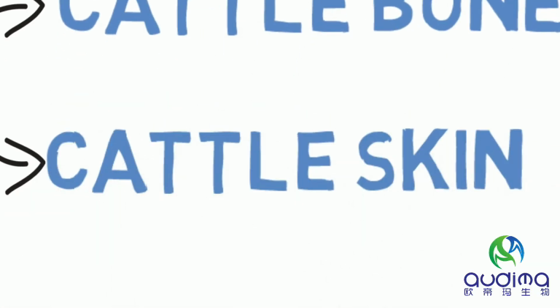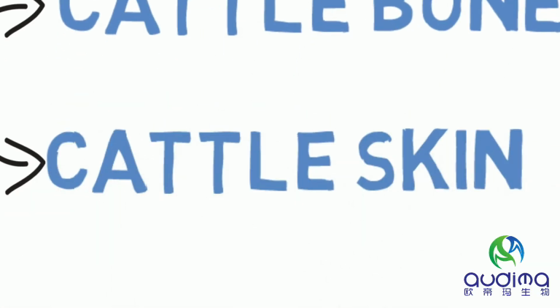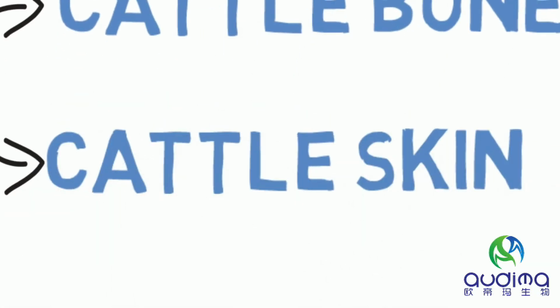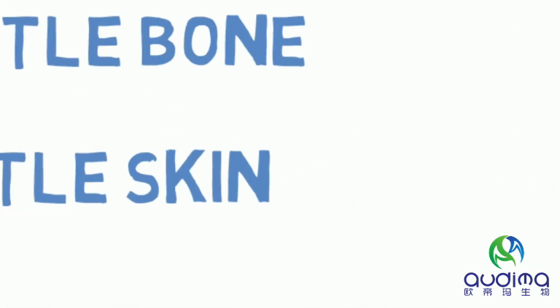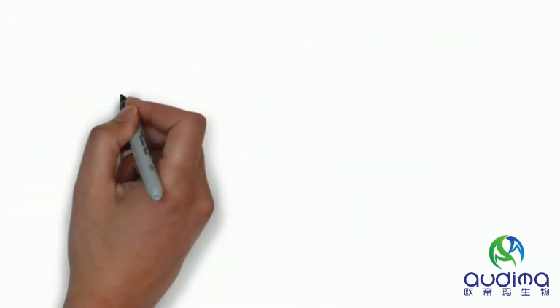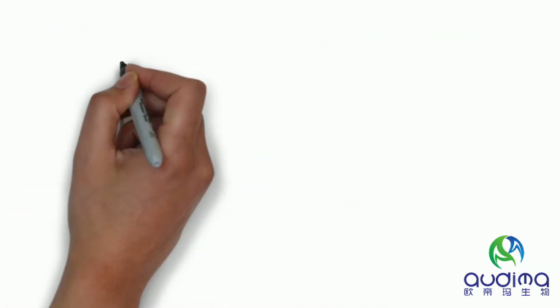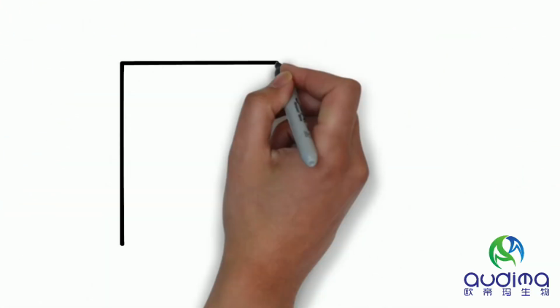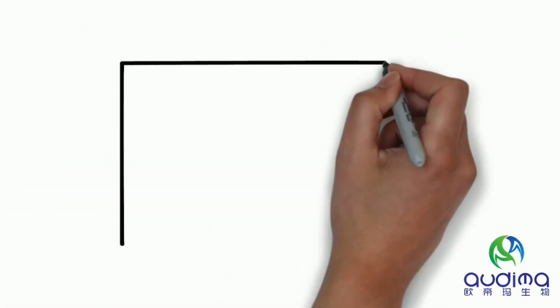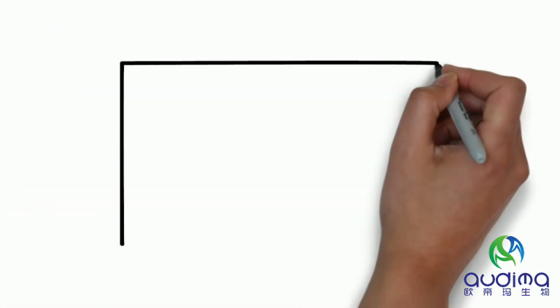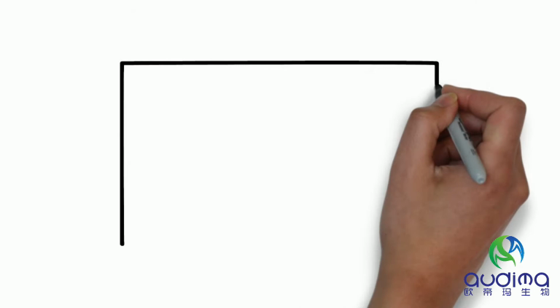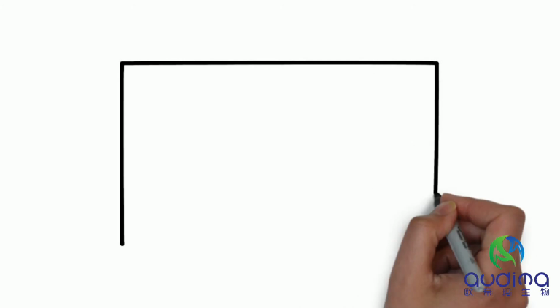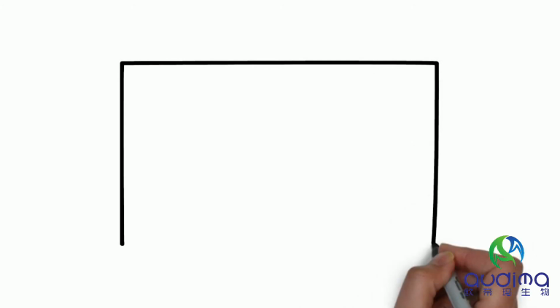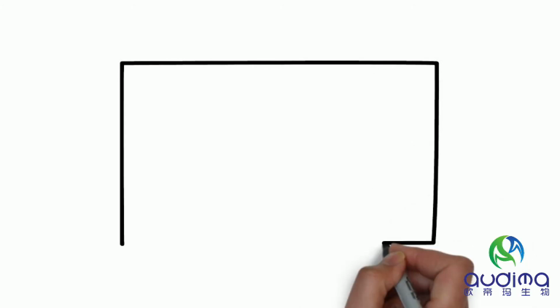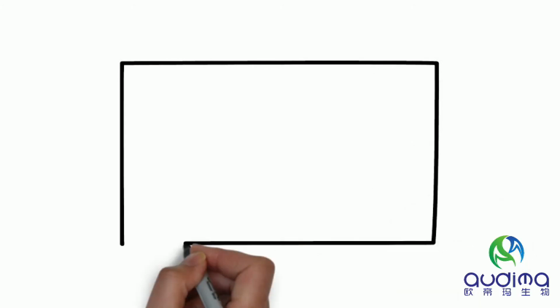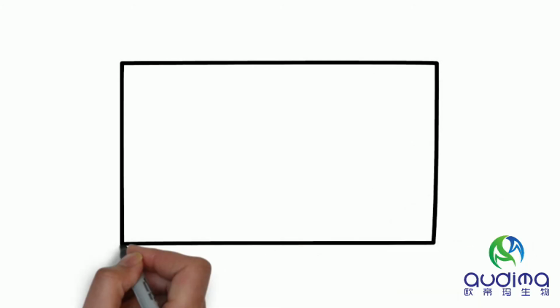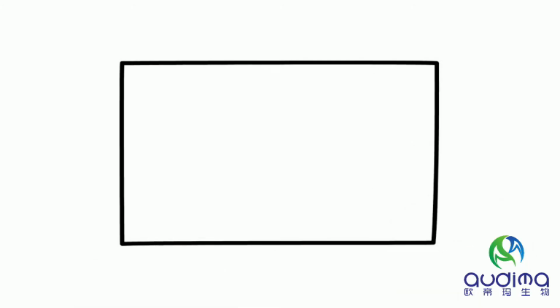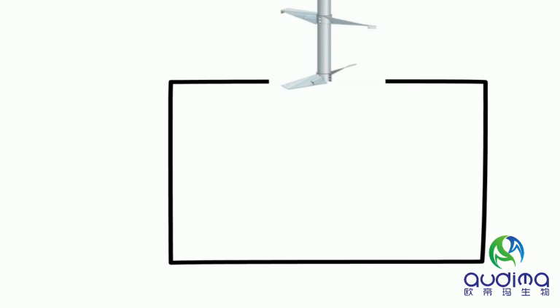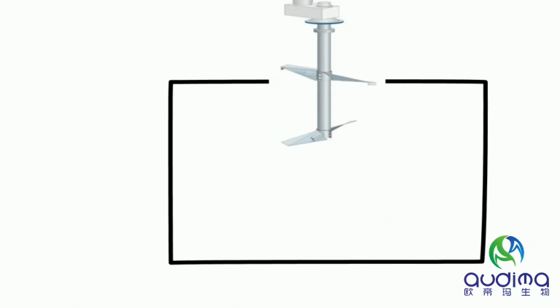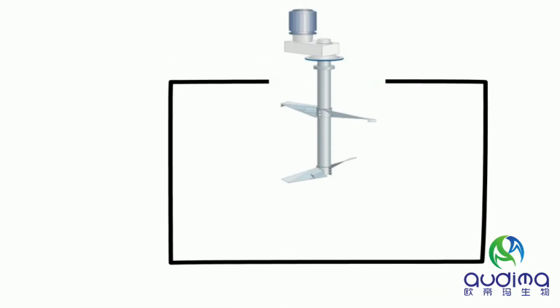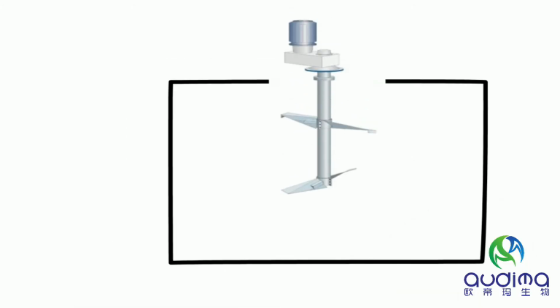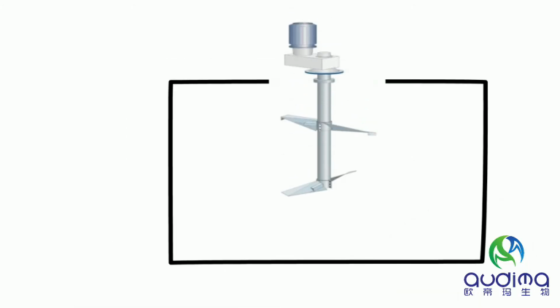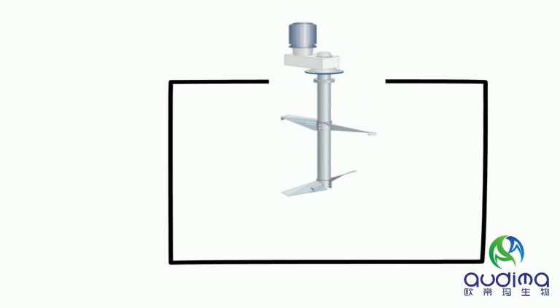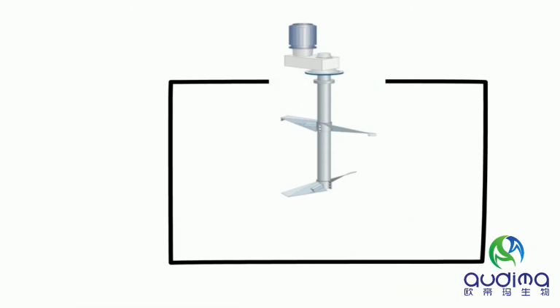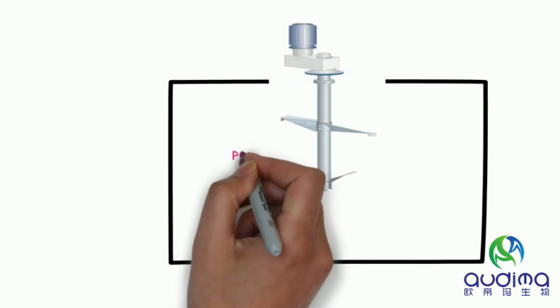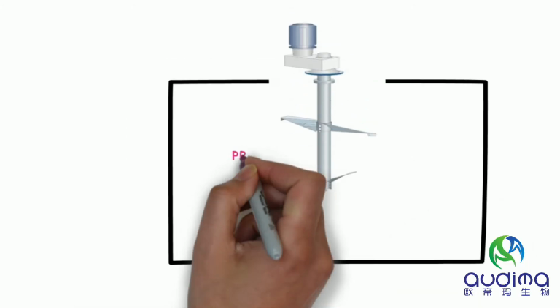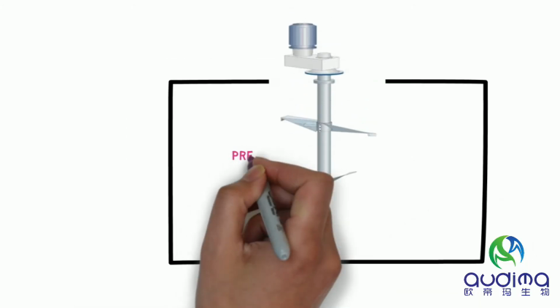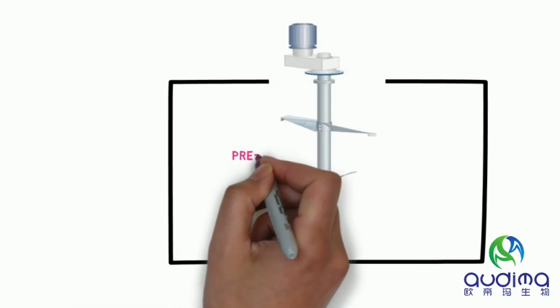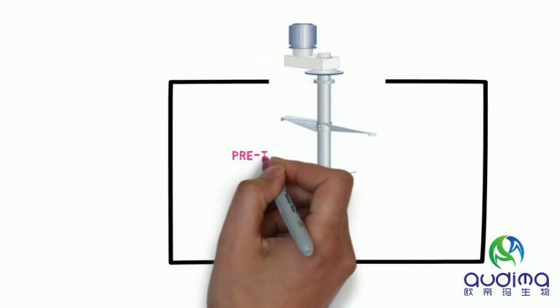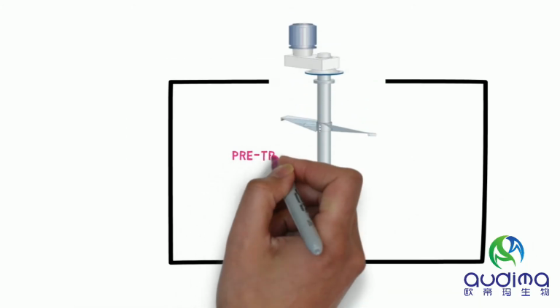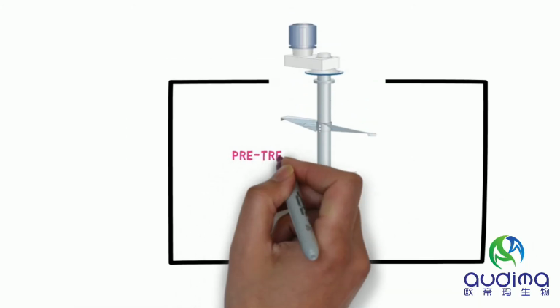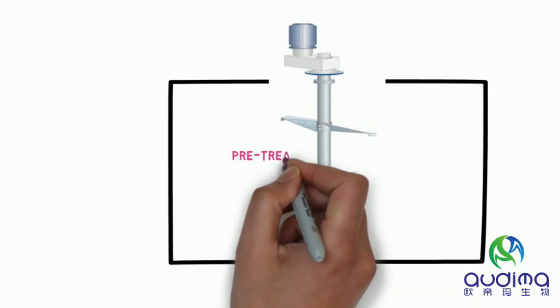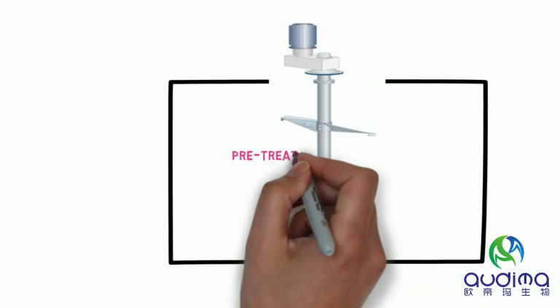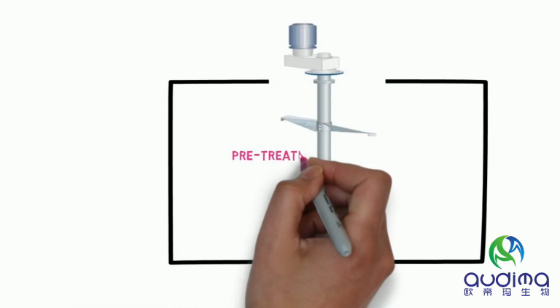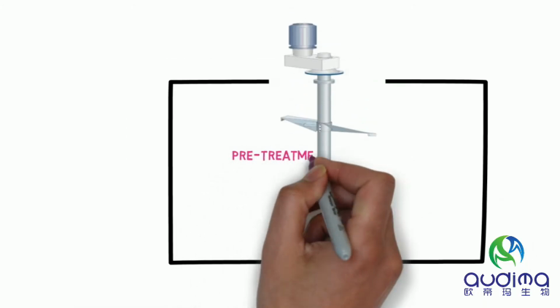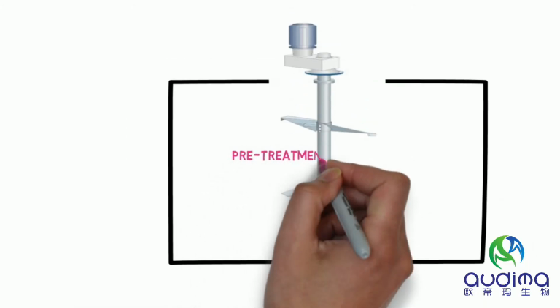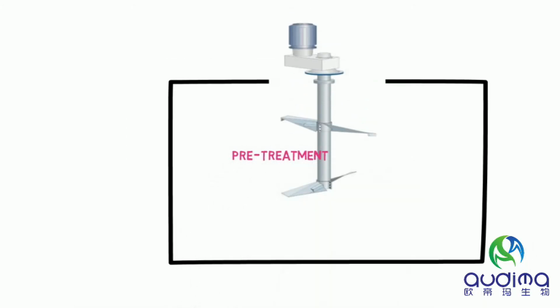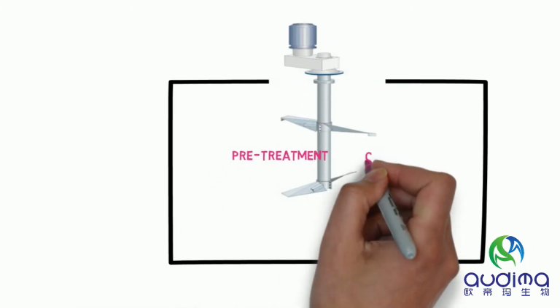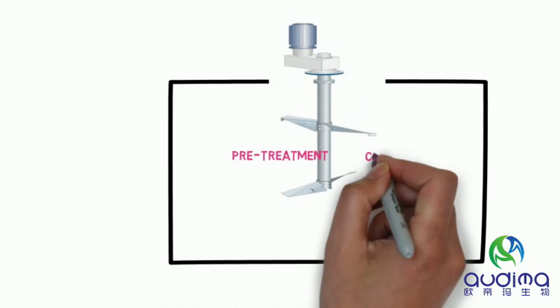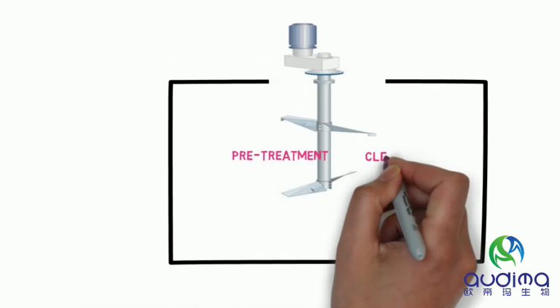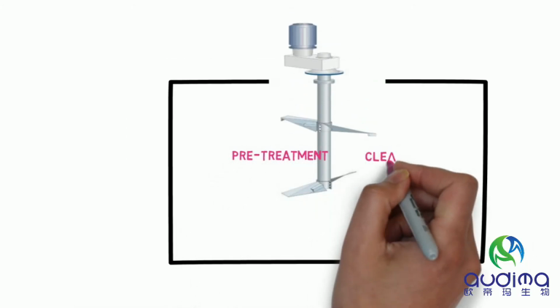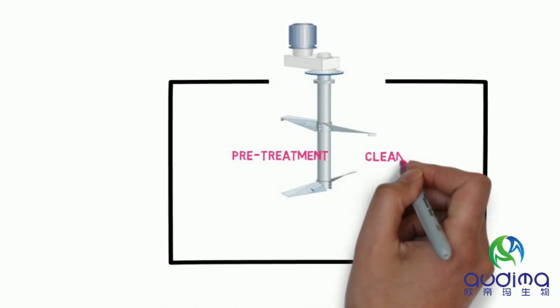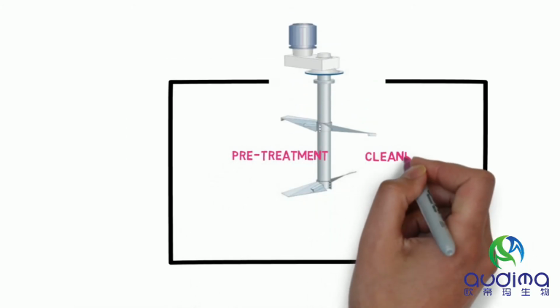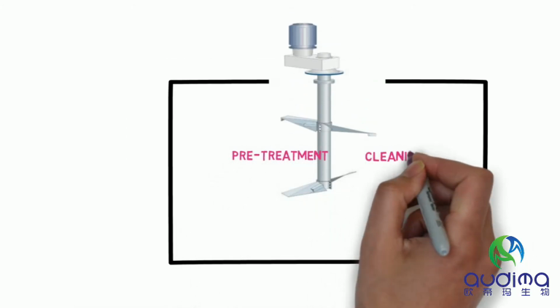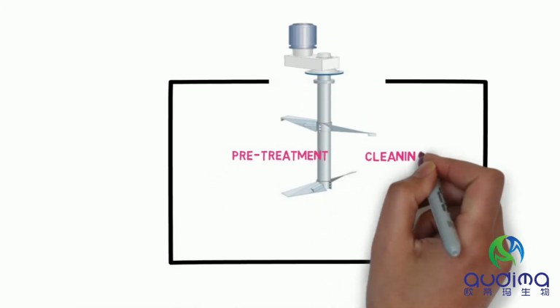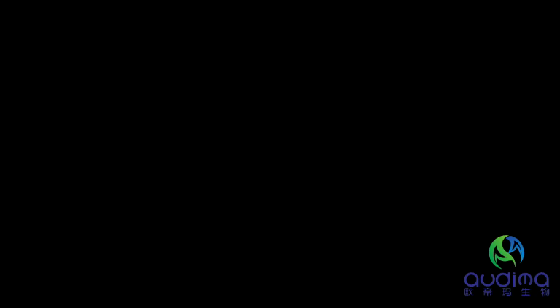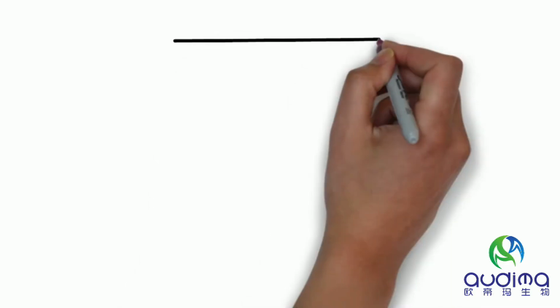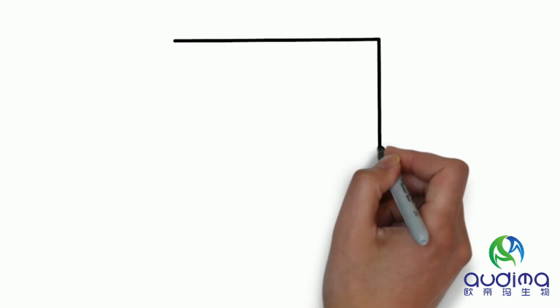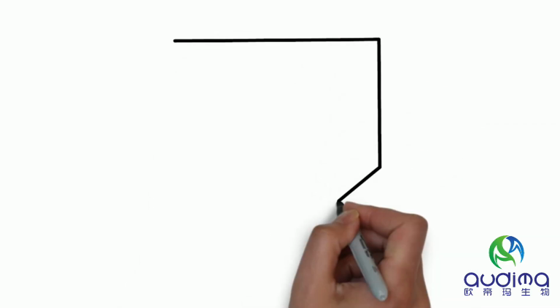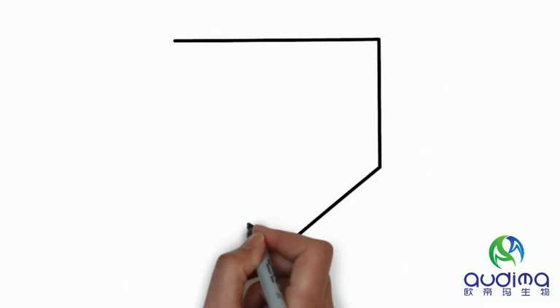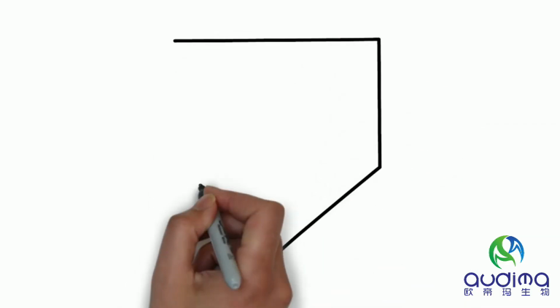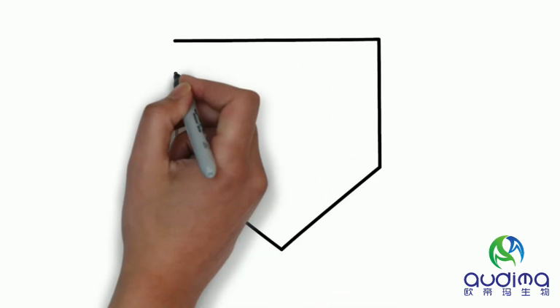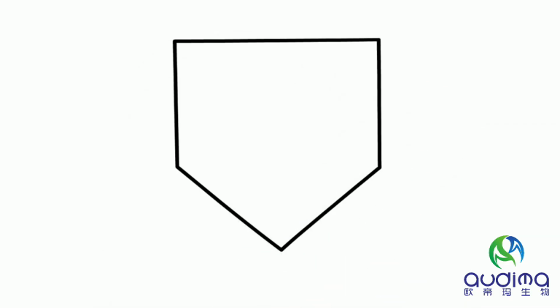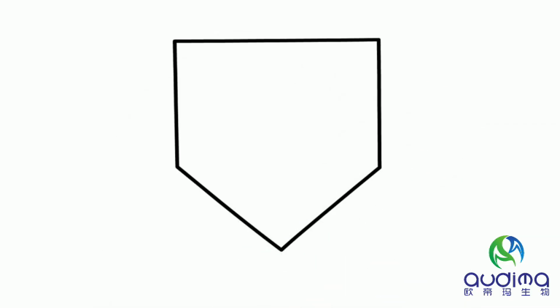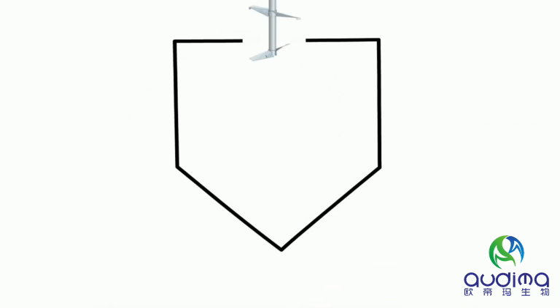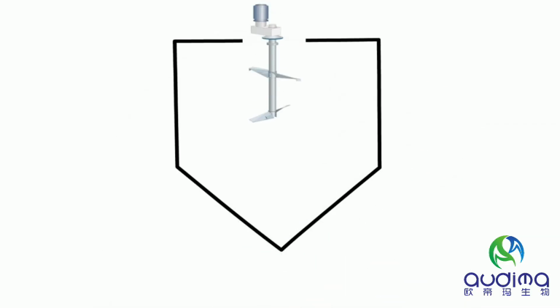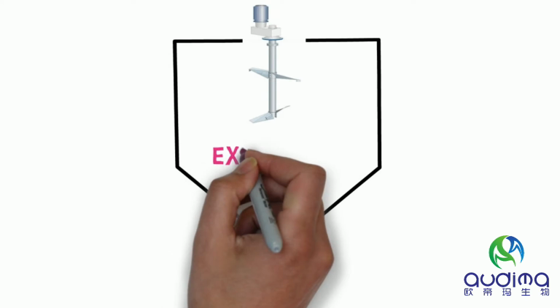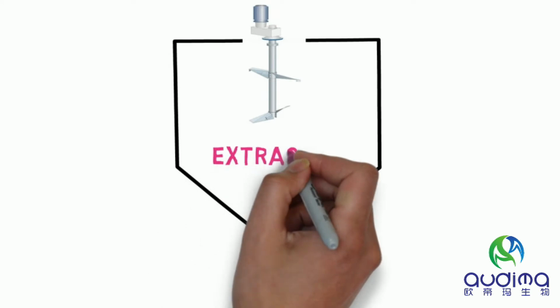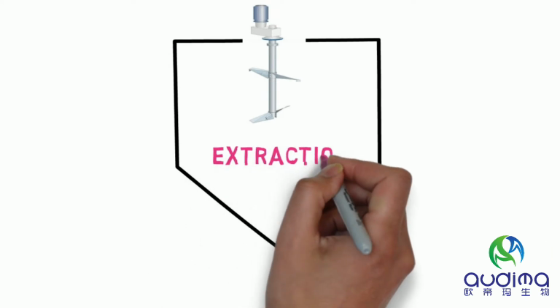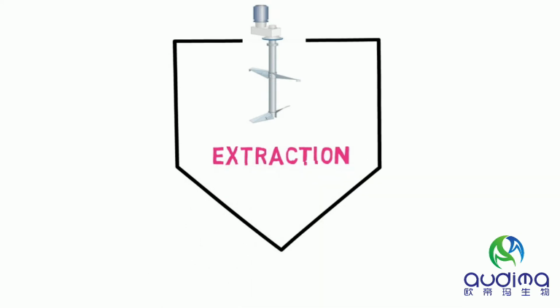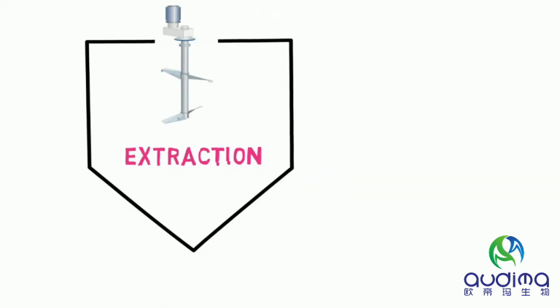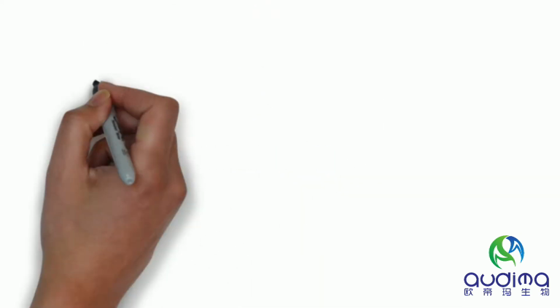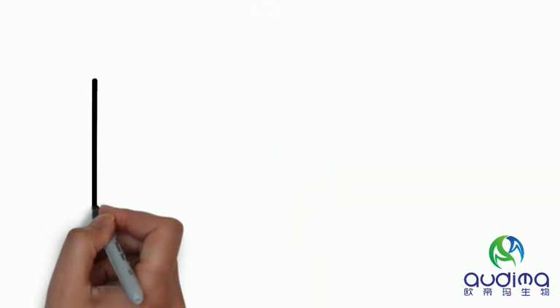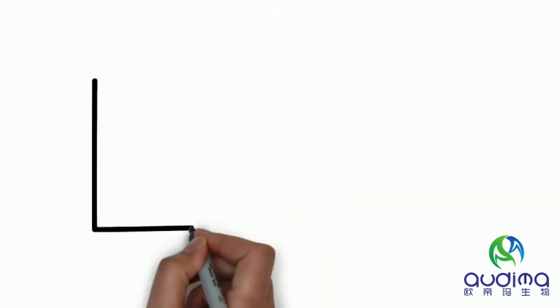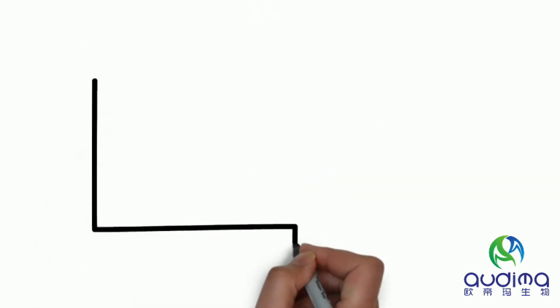Skin and bones are pretreated and cleaned to remove impurities and fat. Hot water is then used to extract the gelatin.